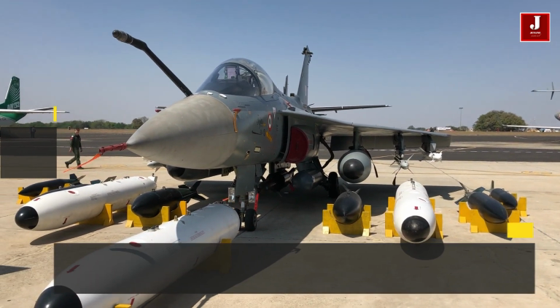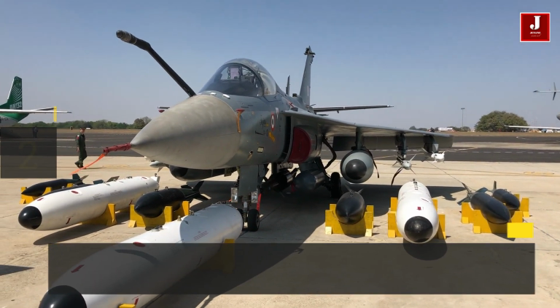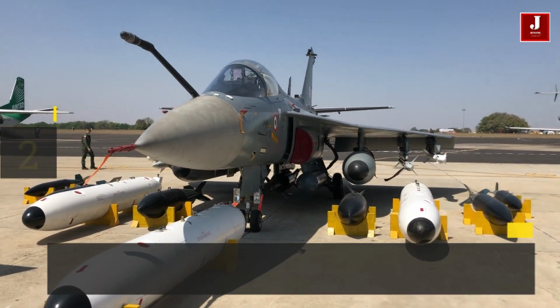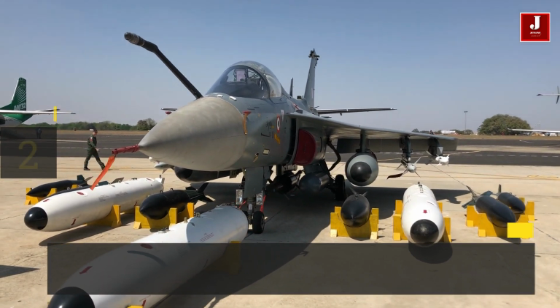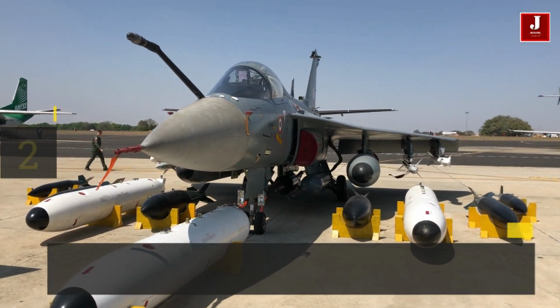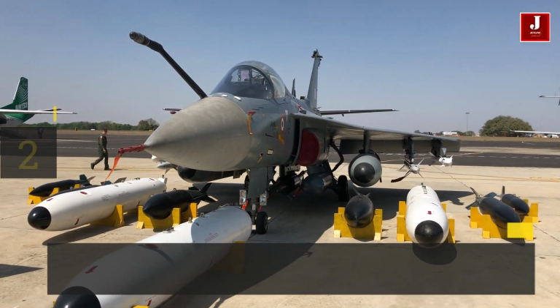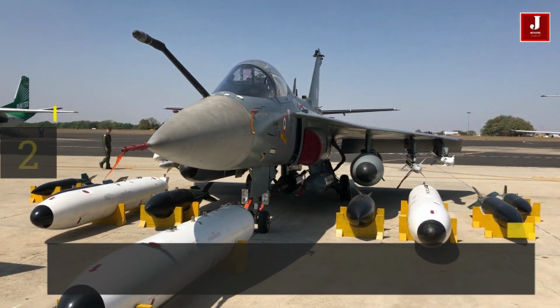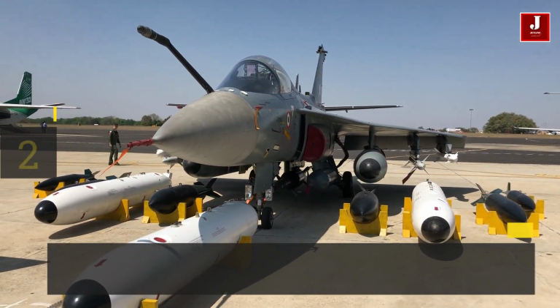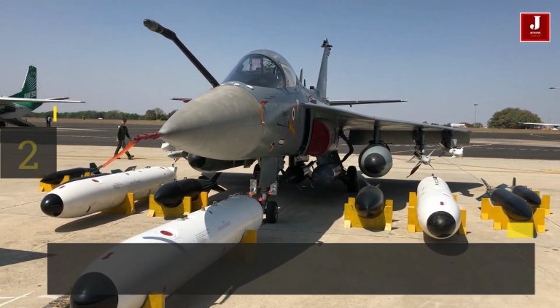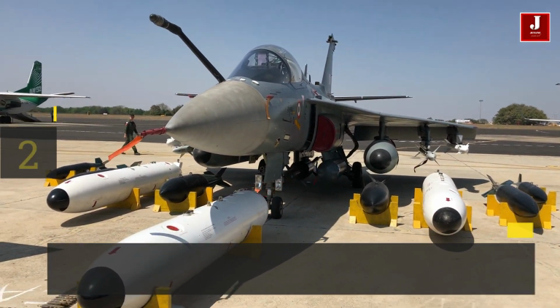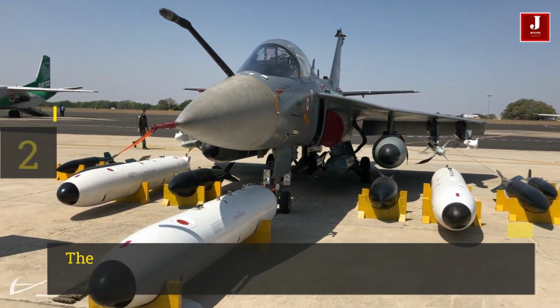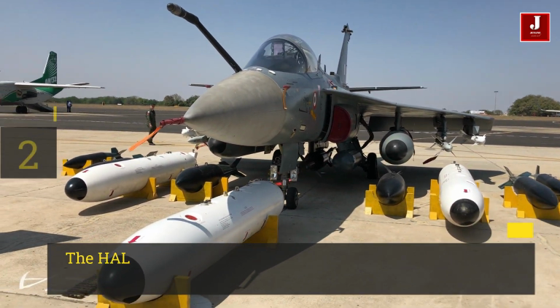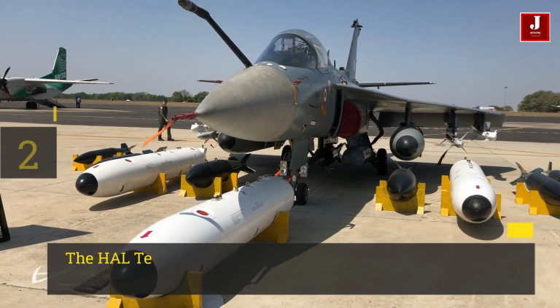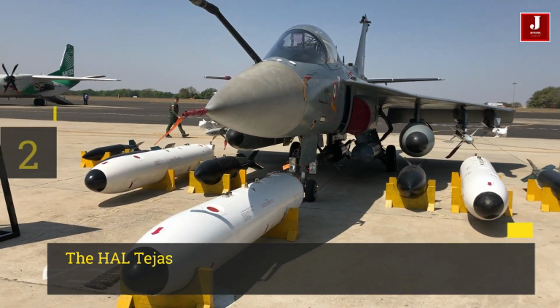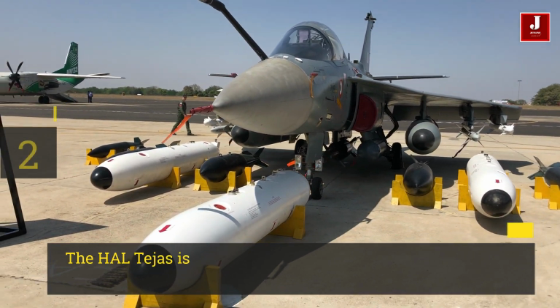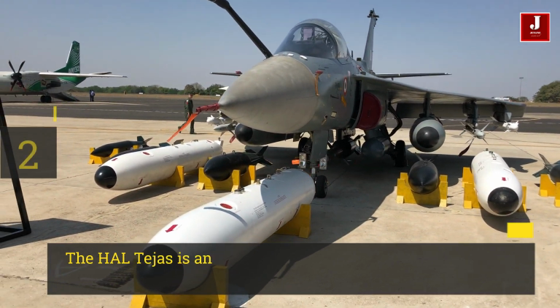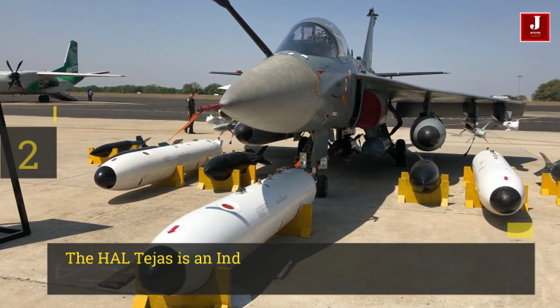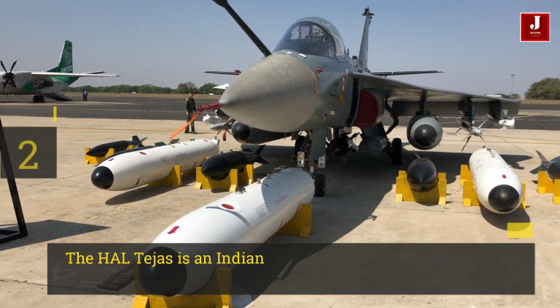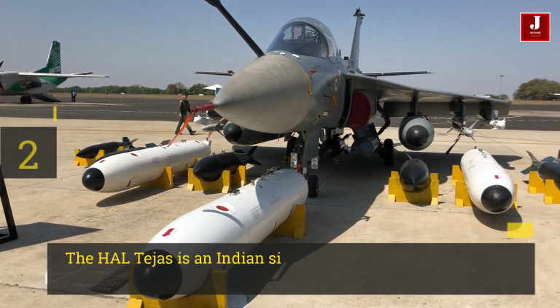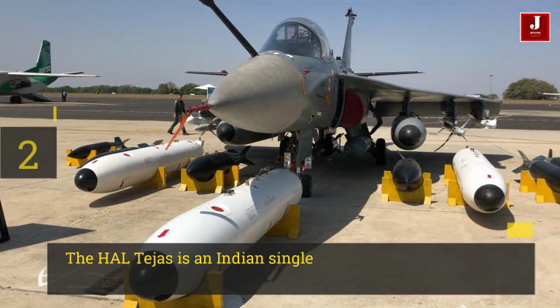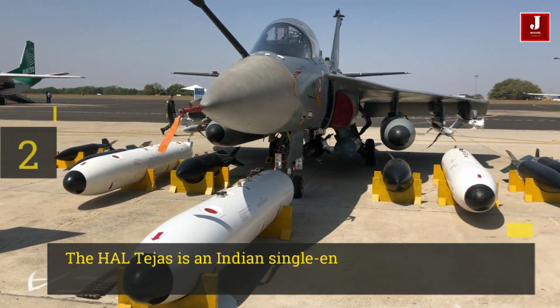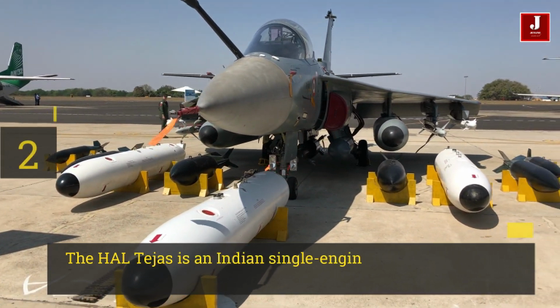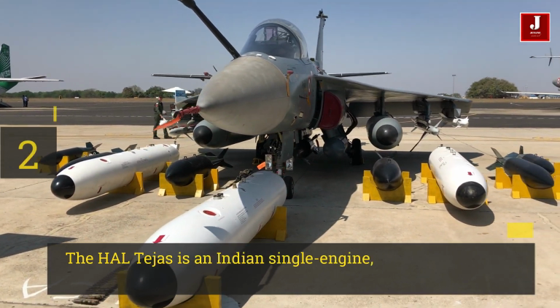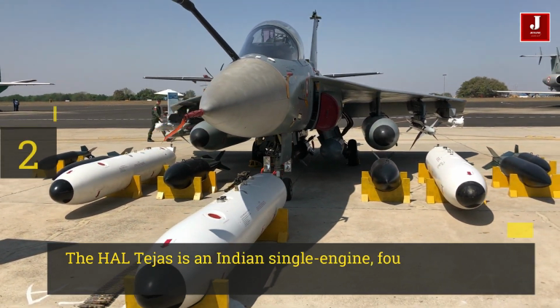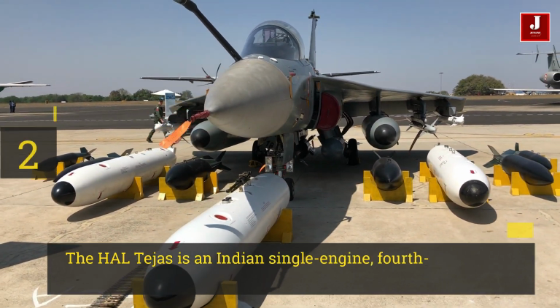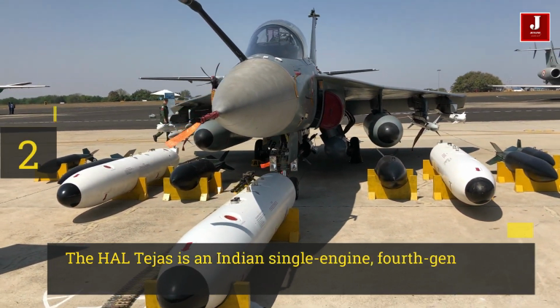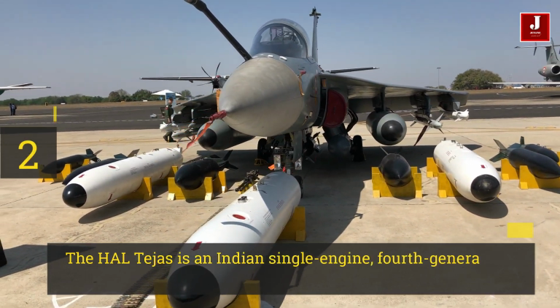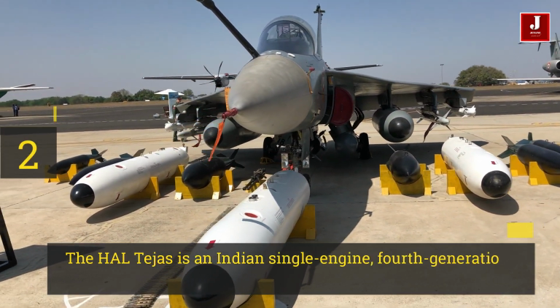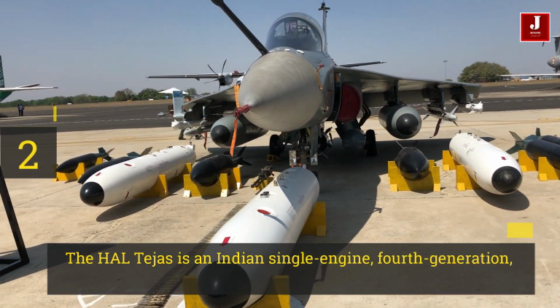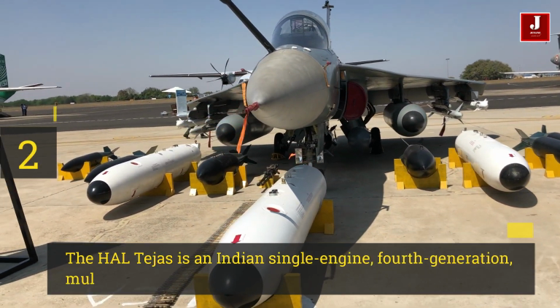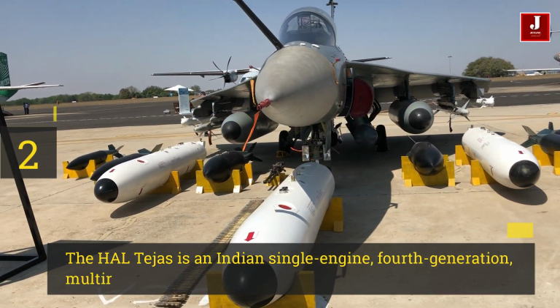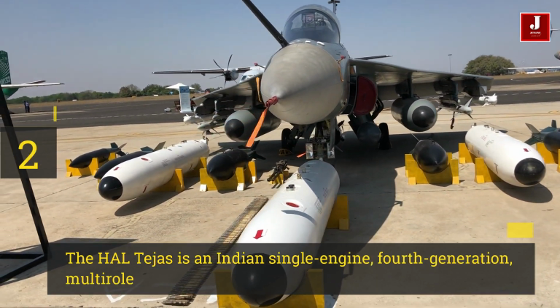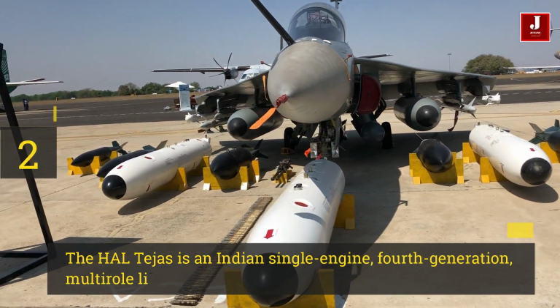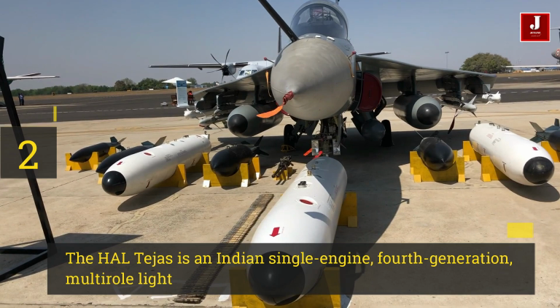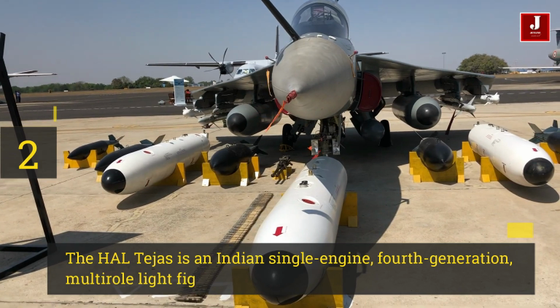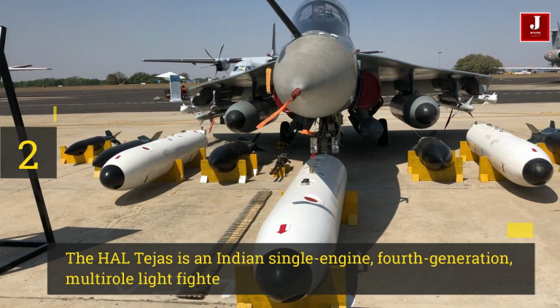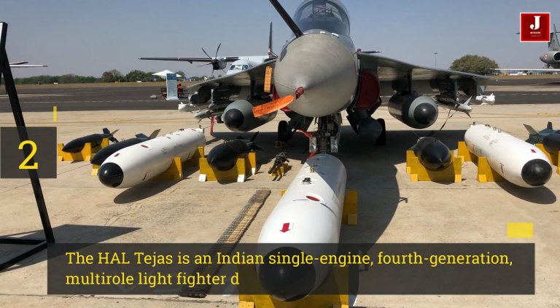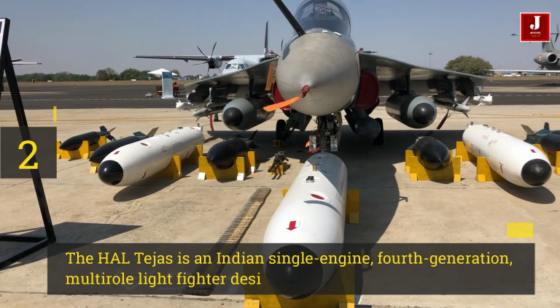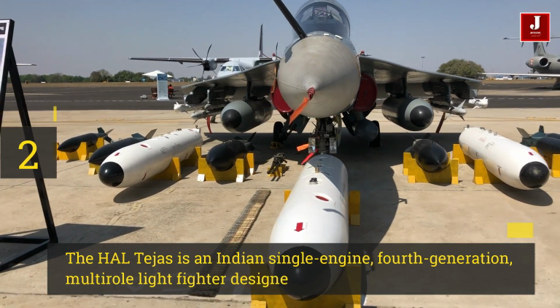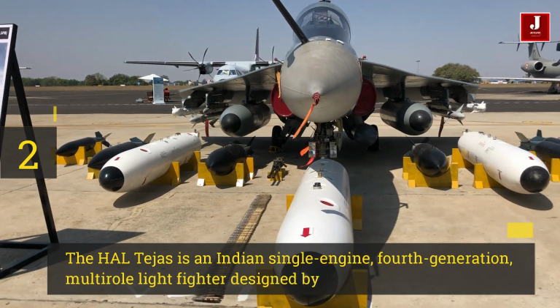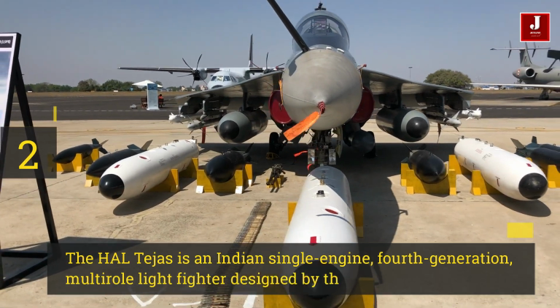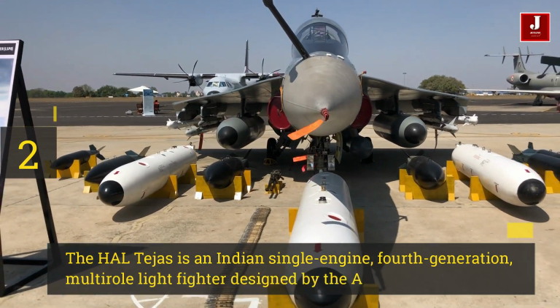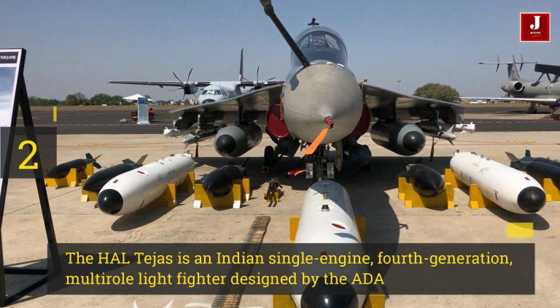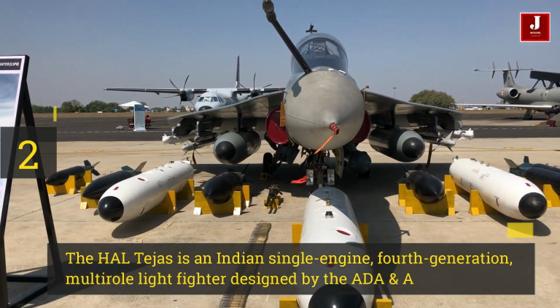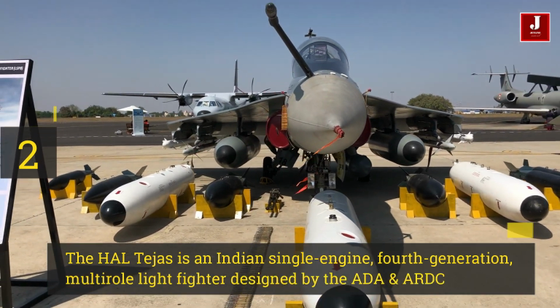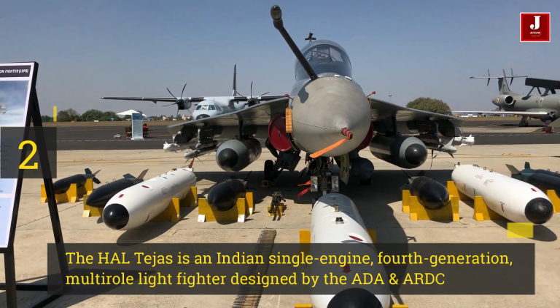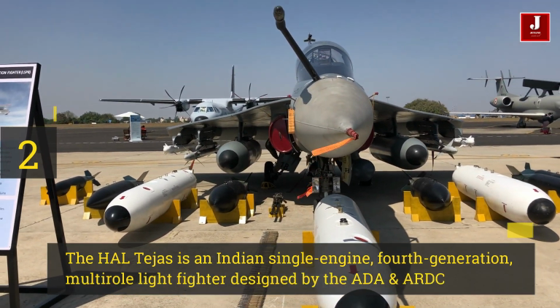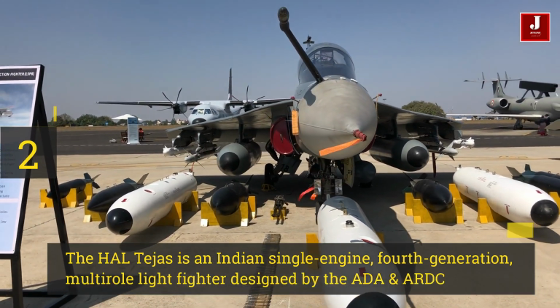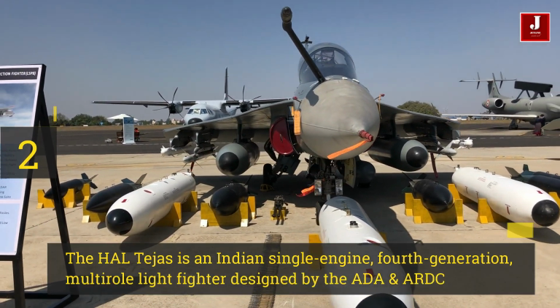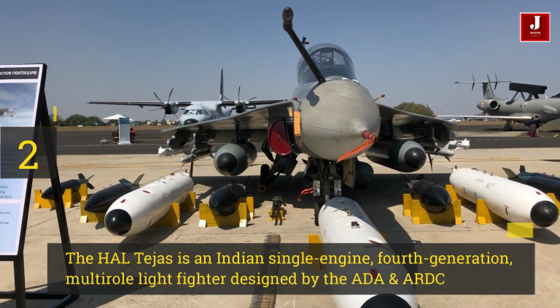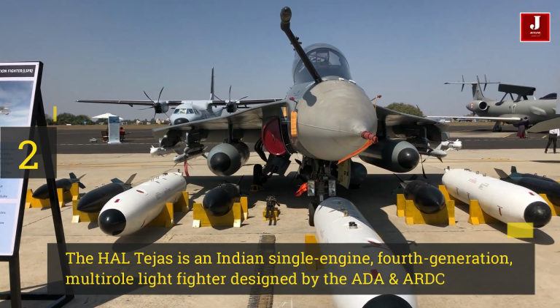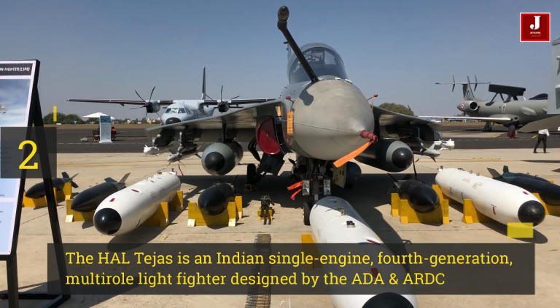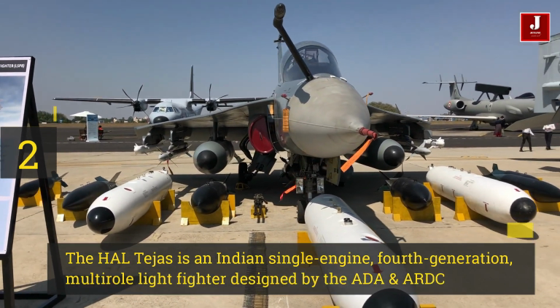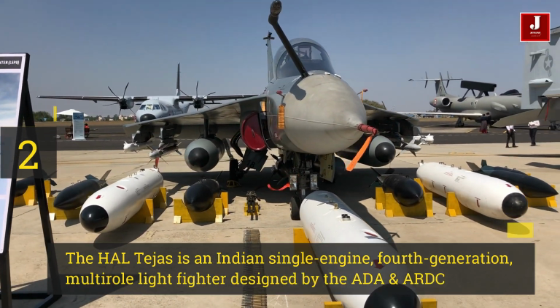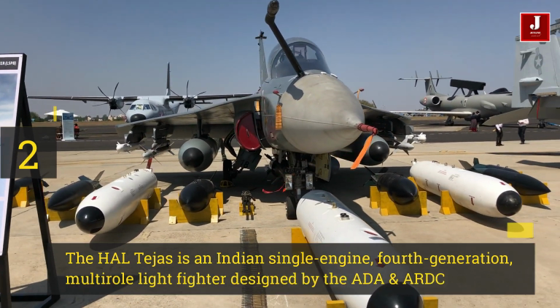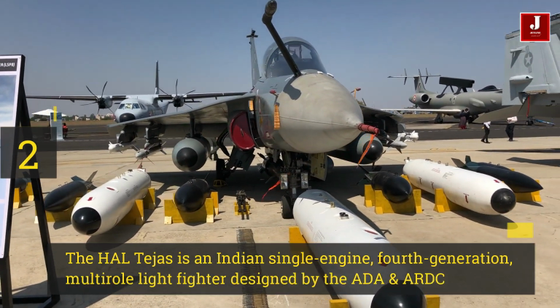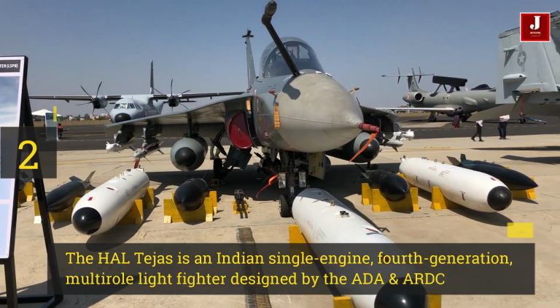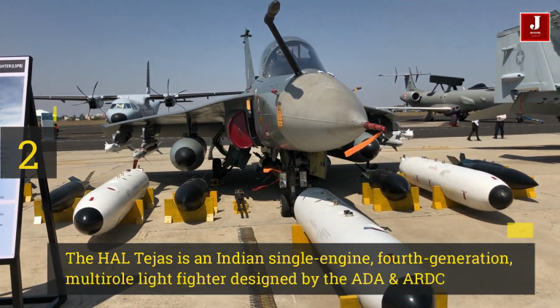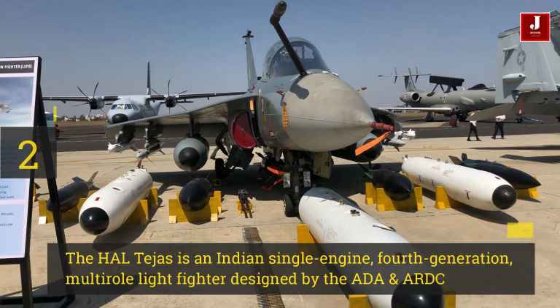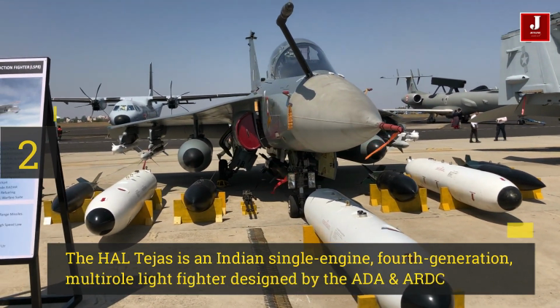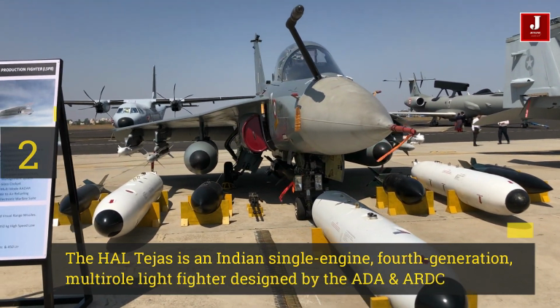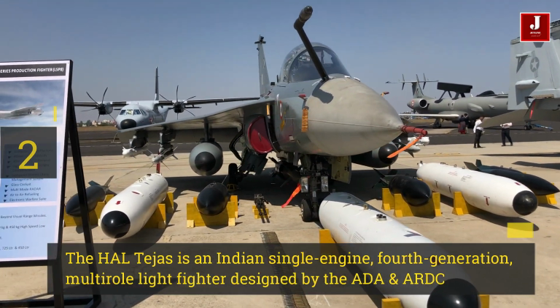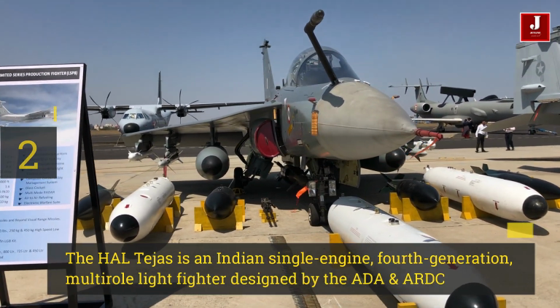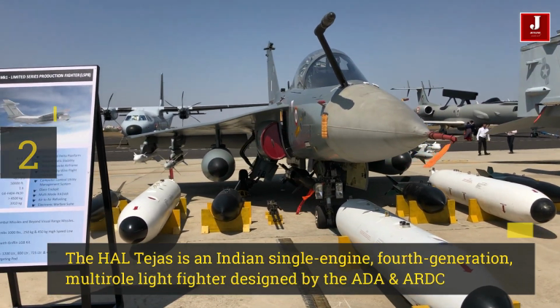Number 2. The HAL Tejas is an Indian single-engine, 4th generation, multi-role light fighter designed by HAL.